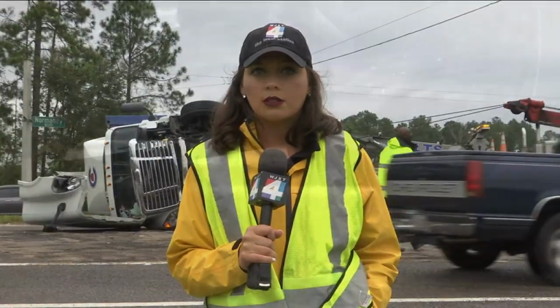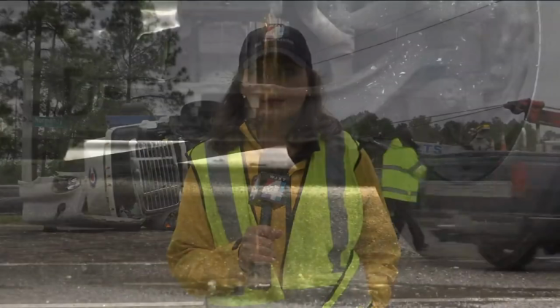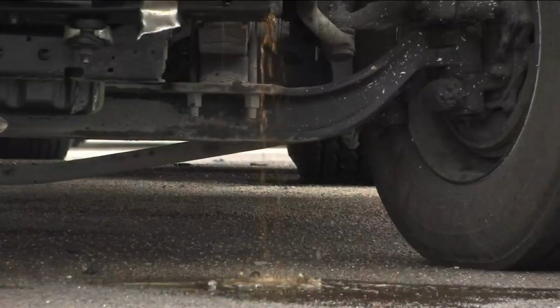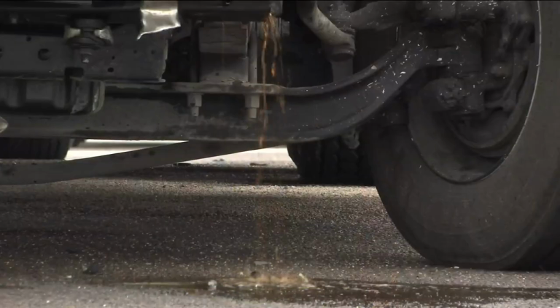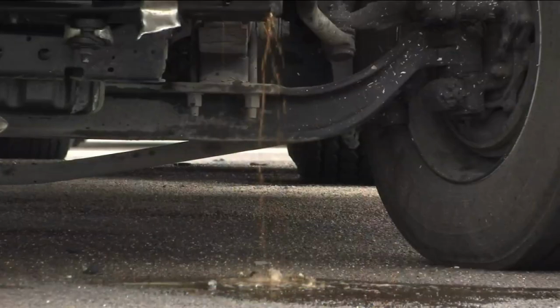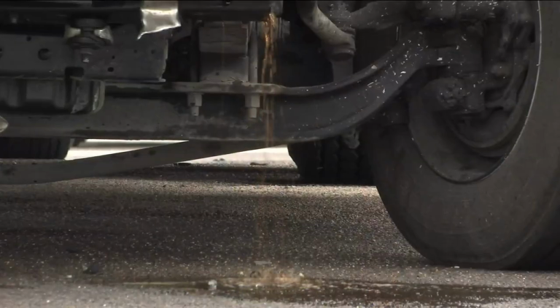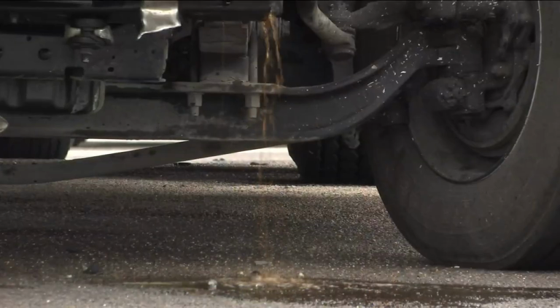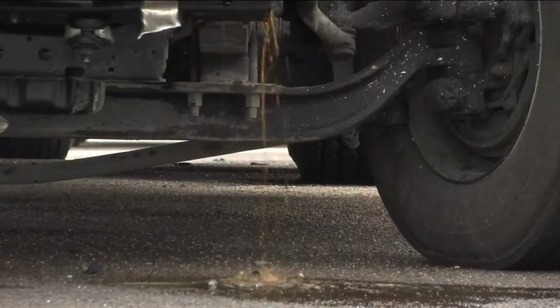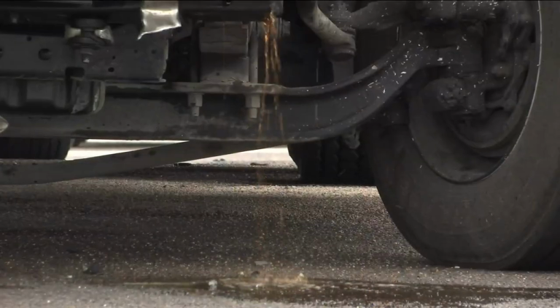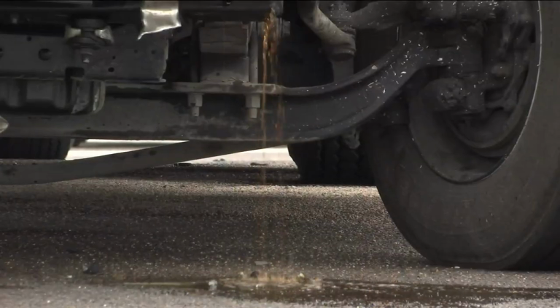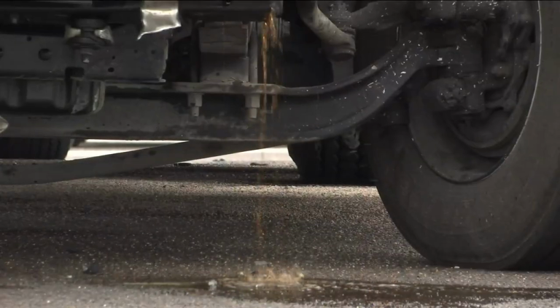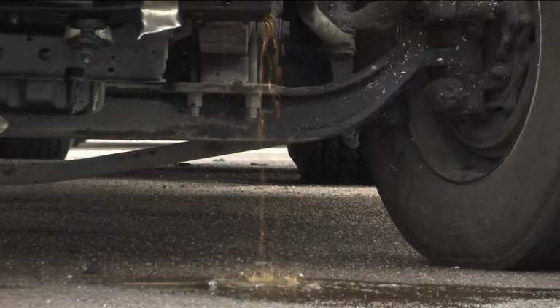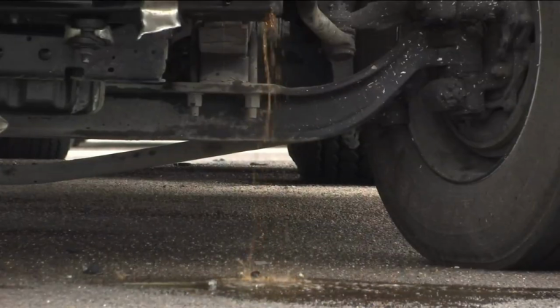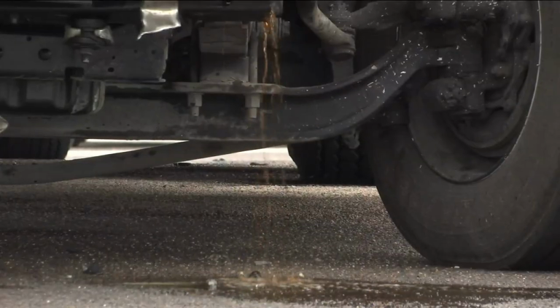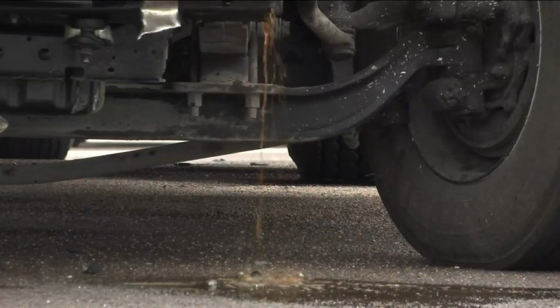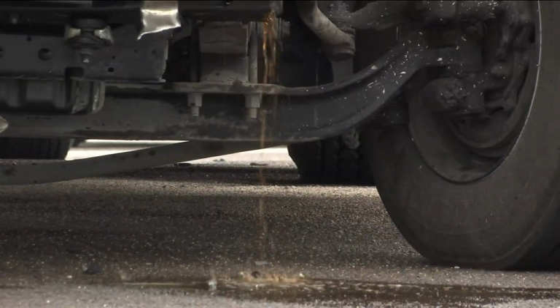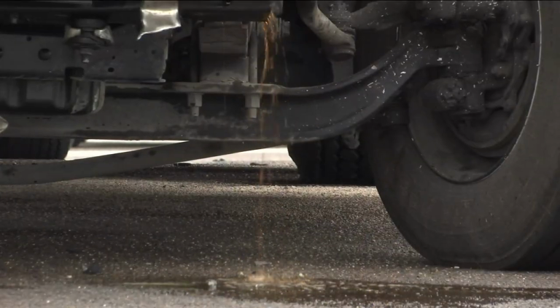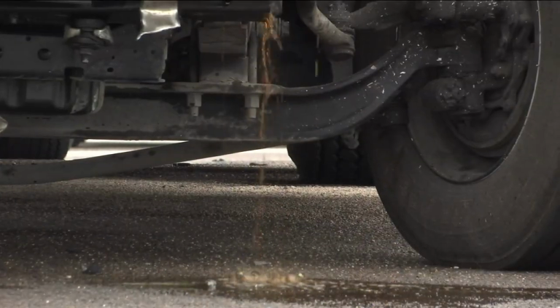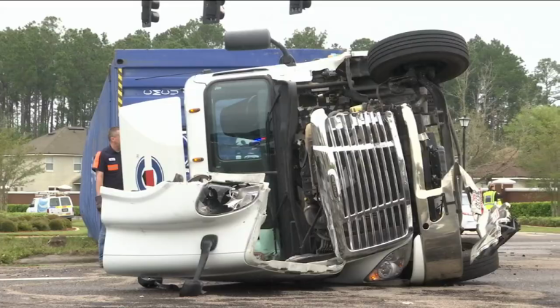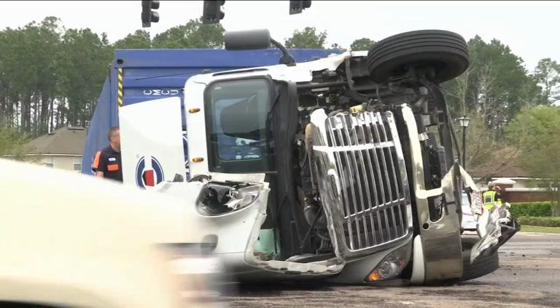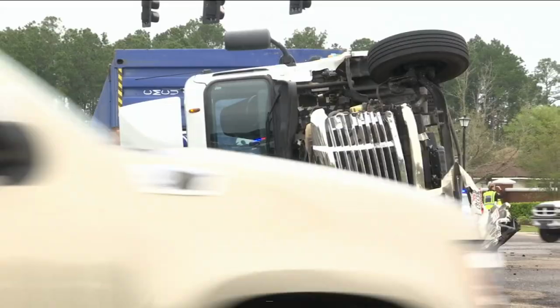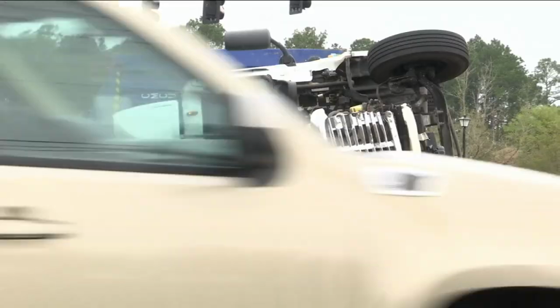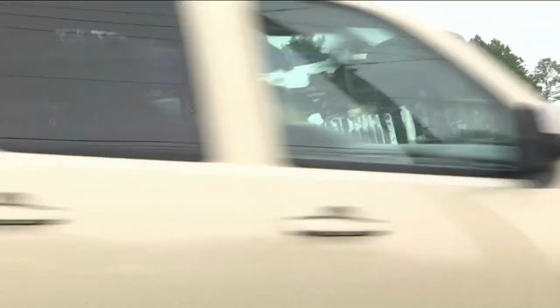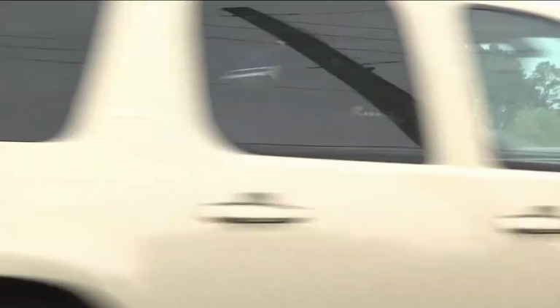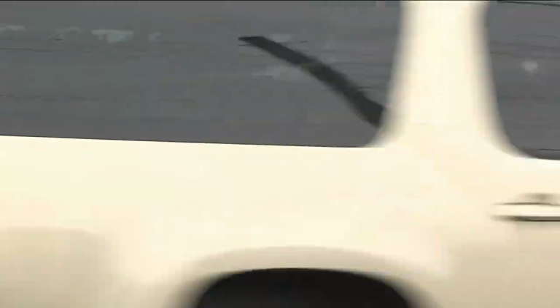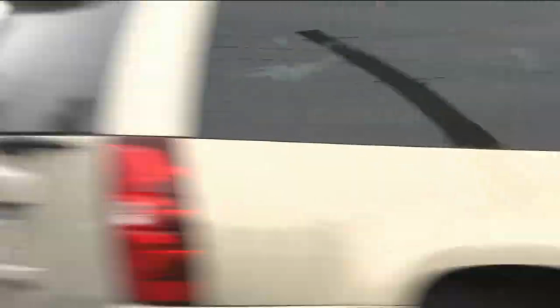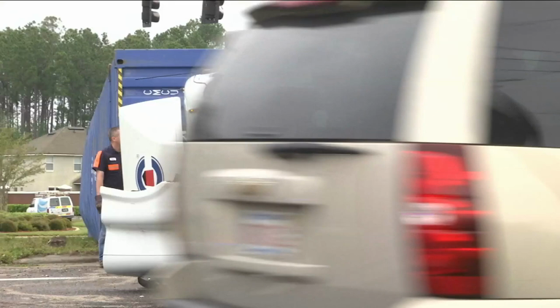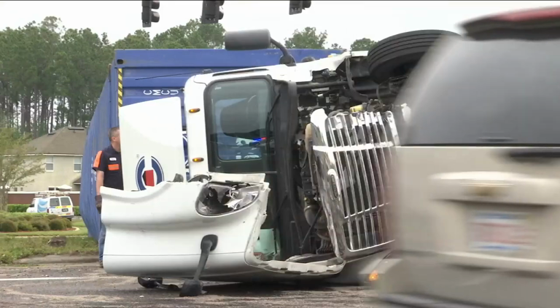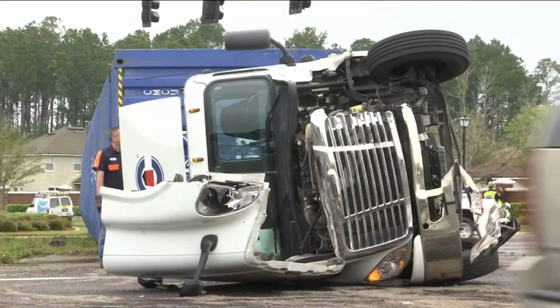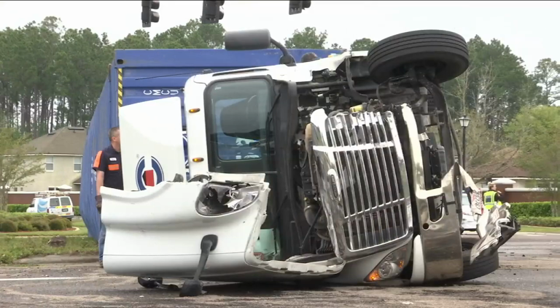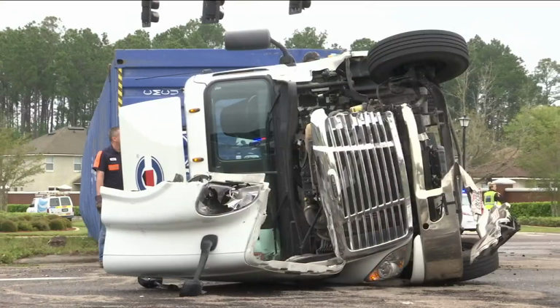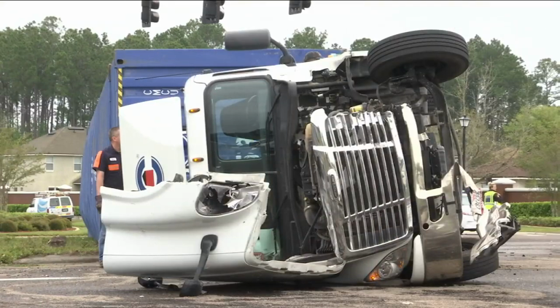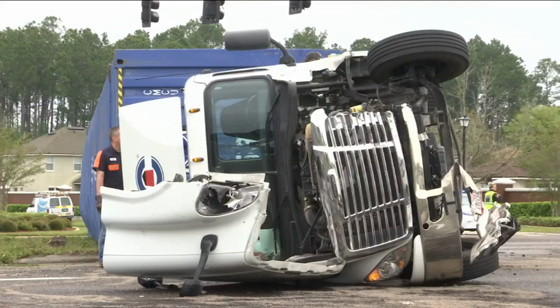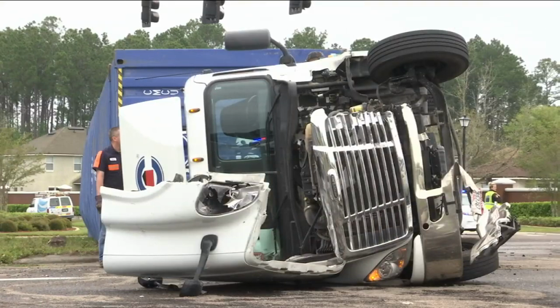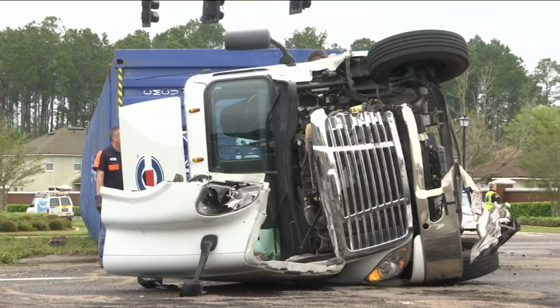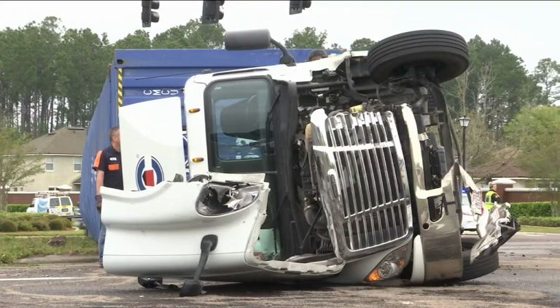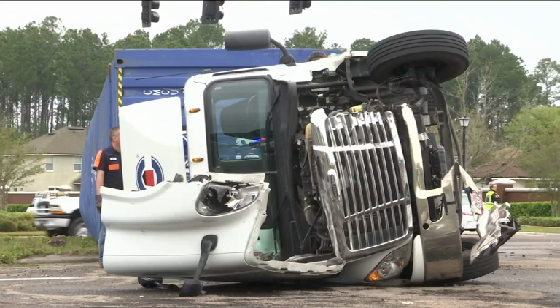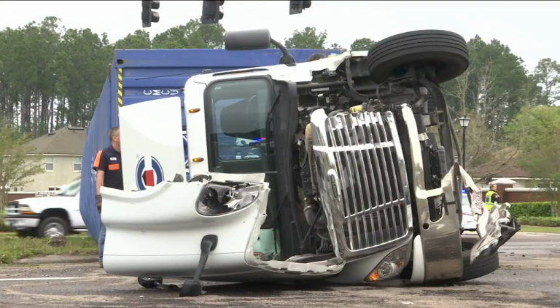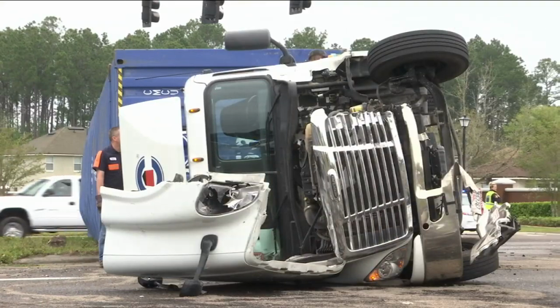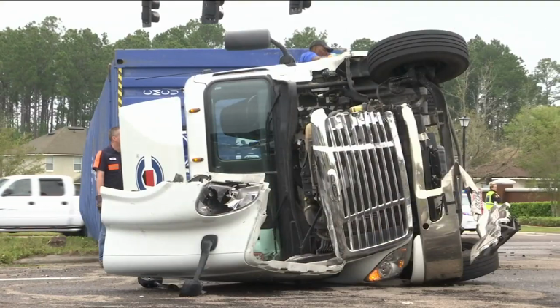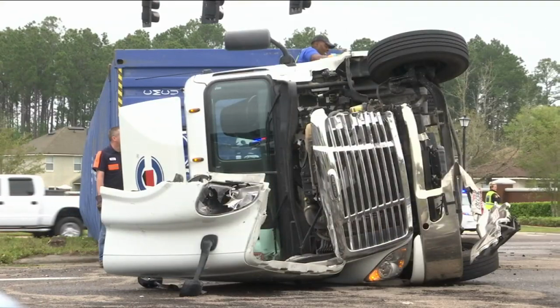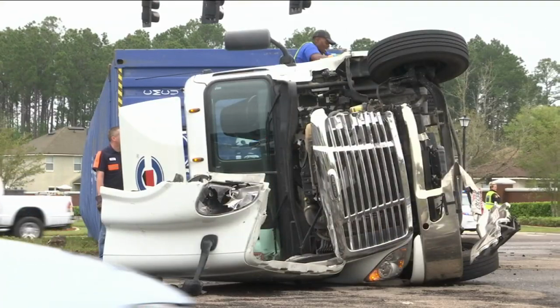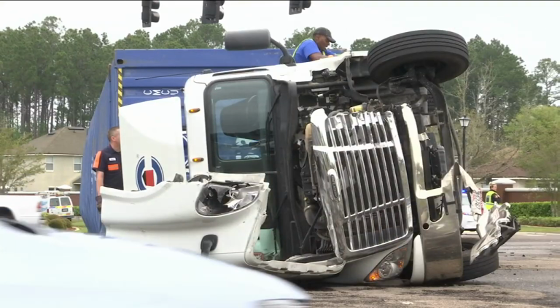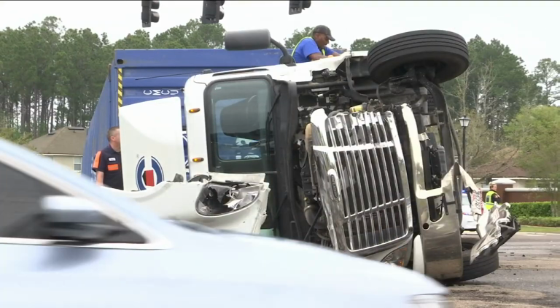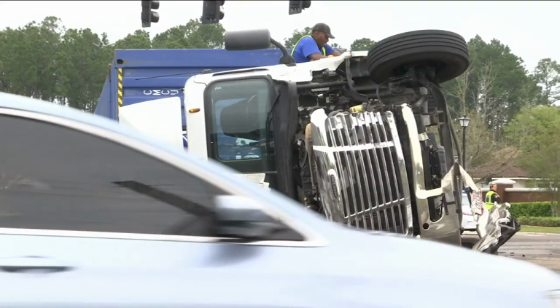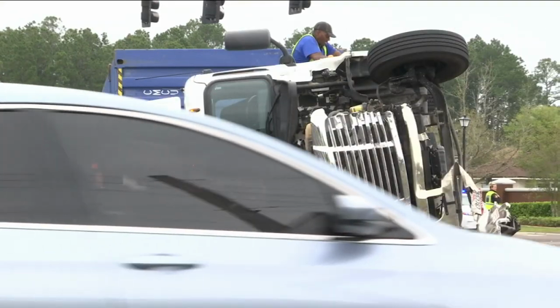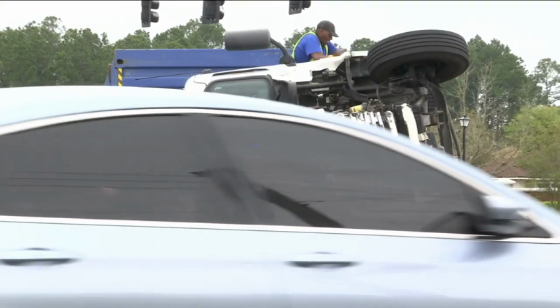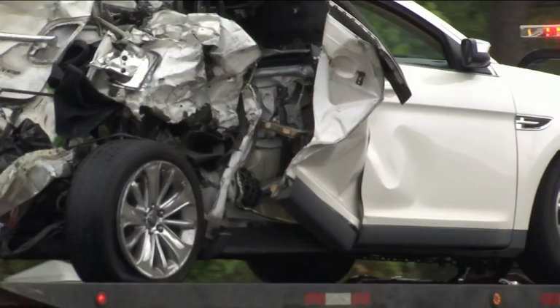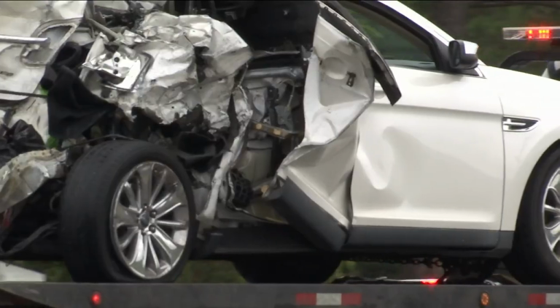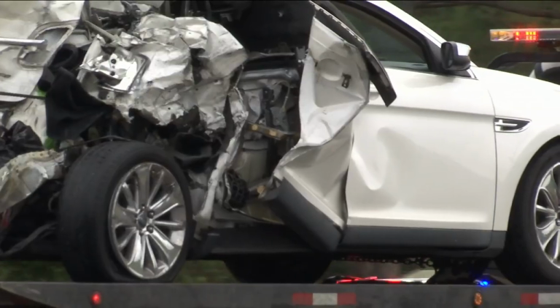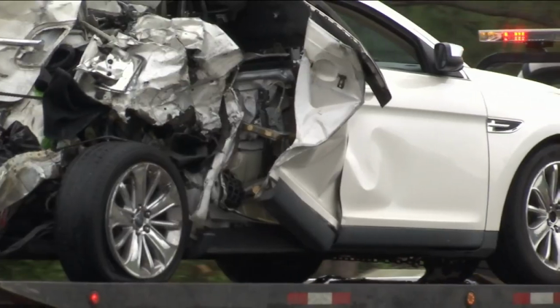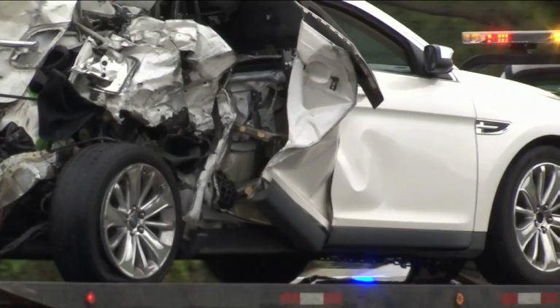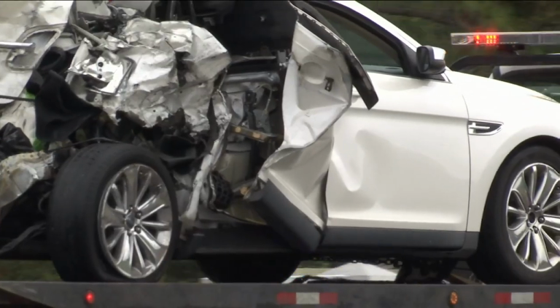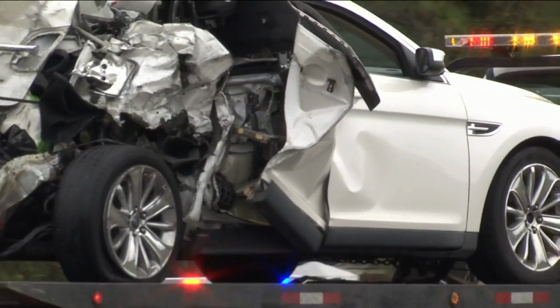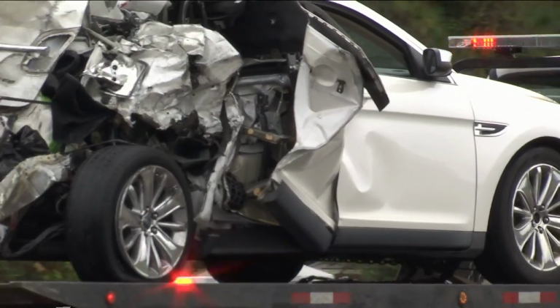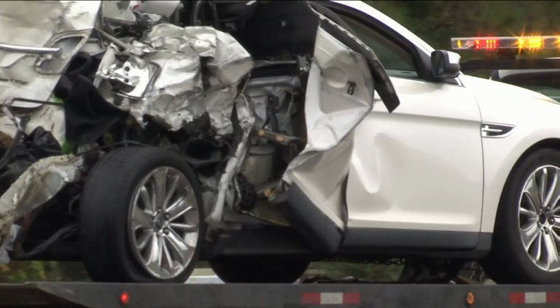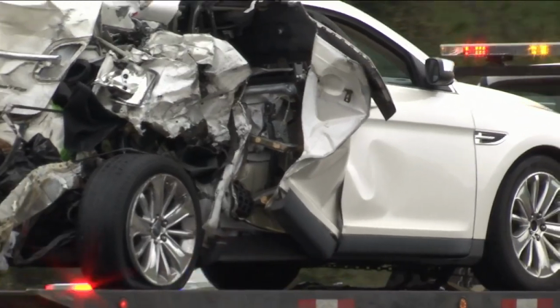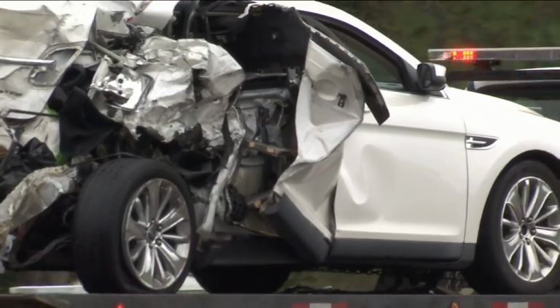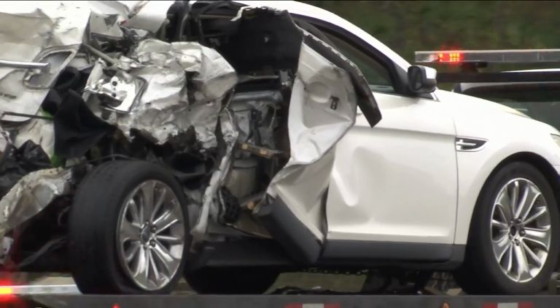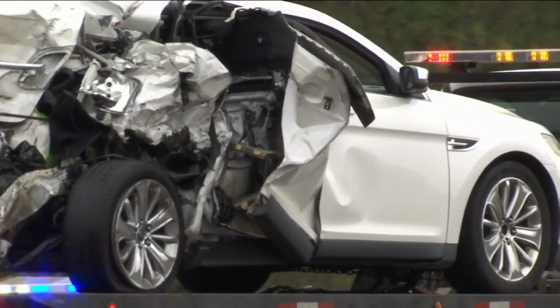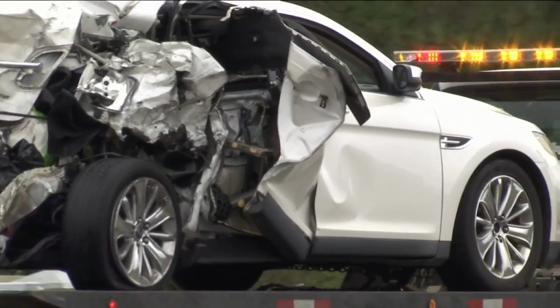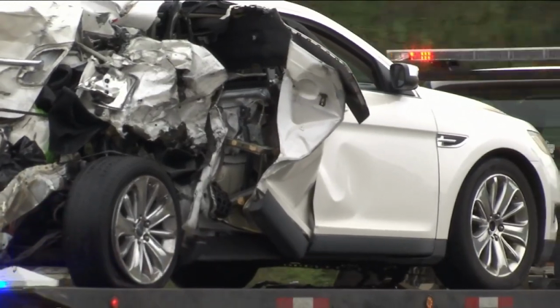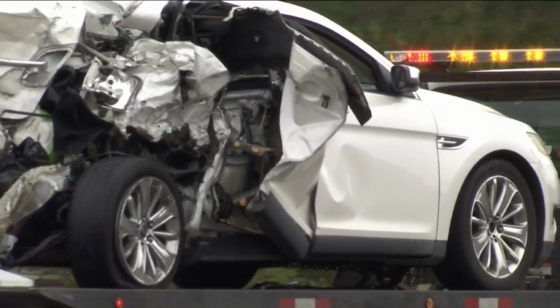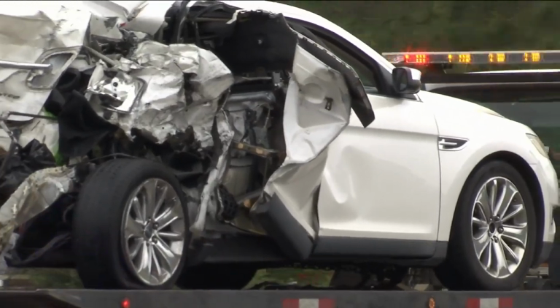You can see fuel spilling out from the semi that's laying on its side. At this time, it's unclear why the car and the semi-truck collided.